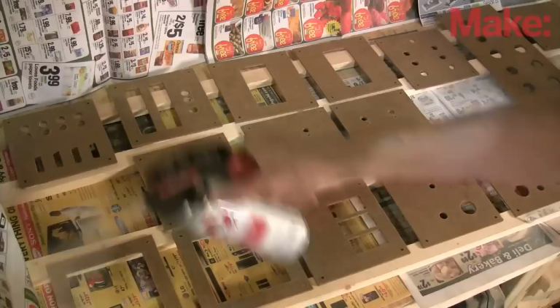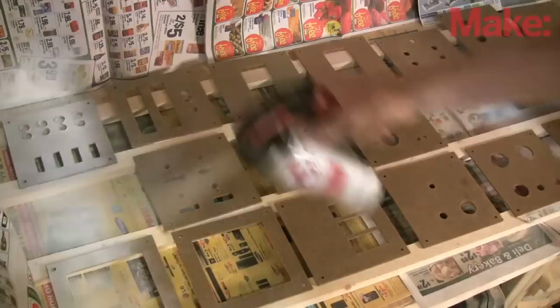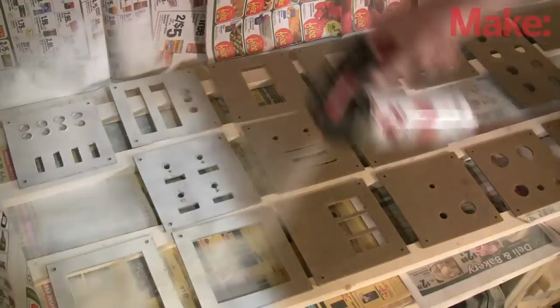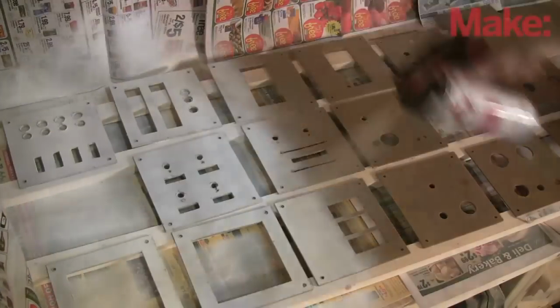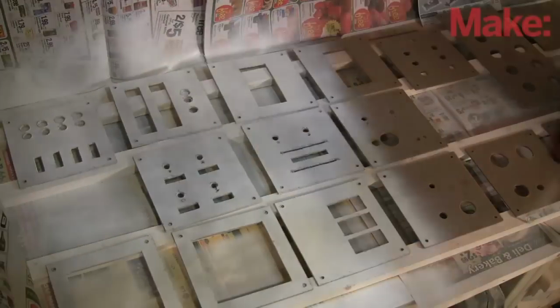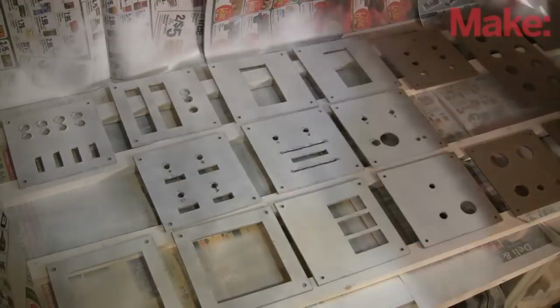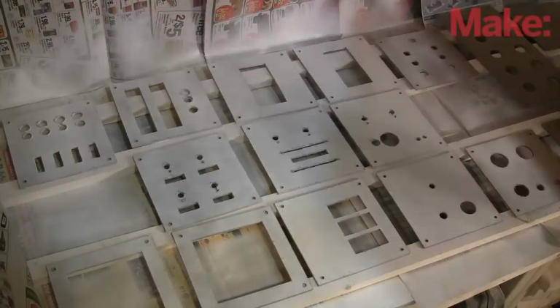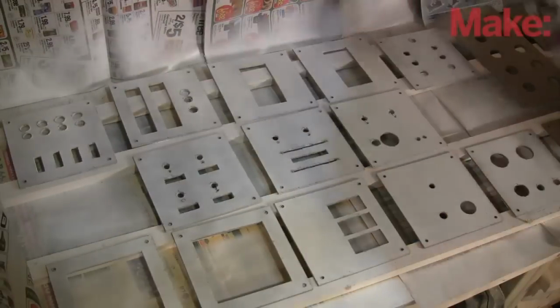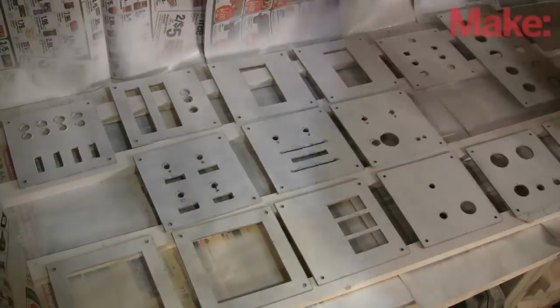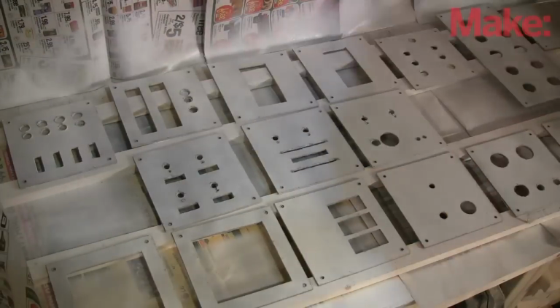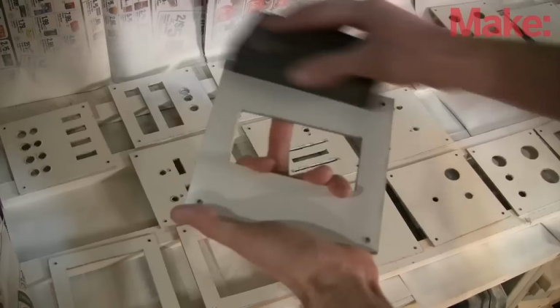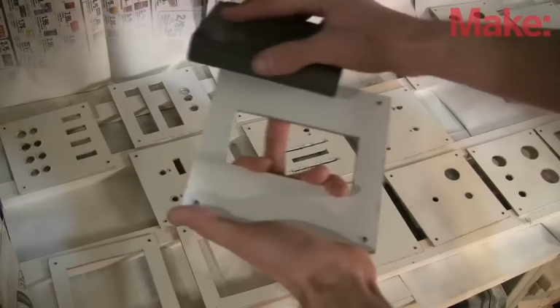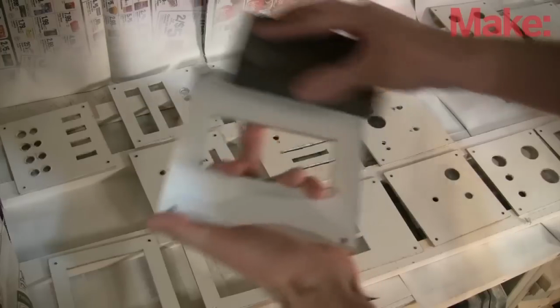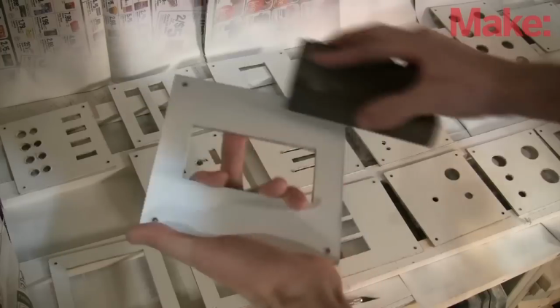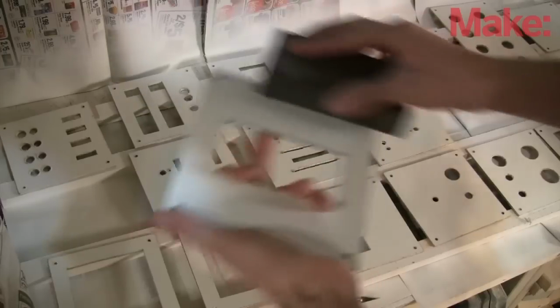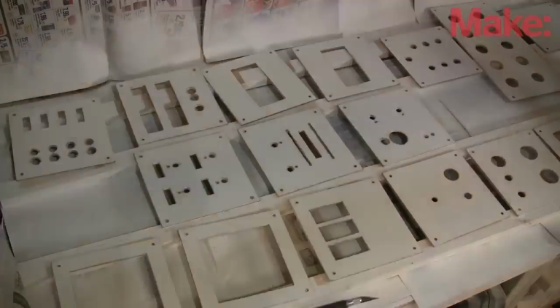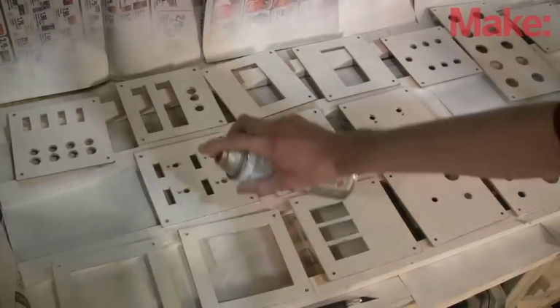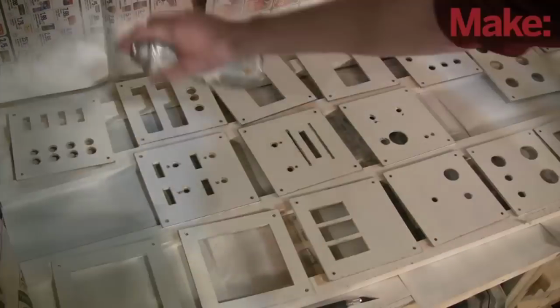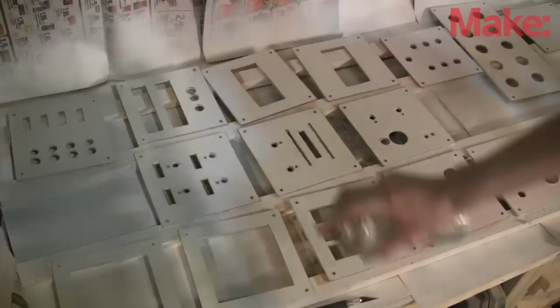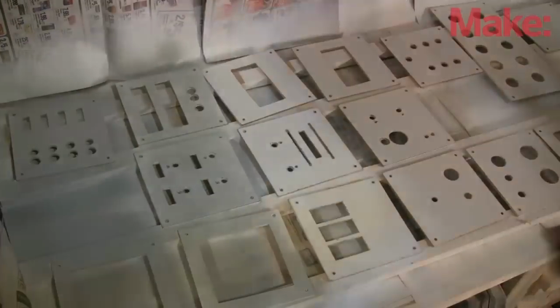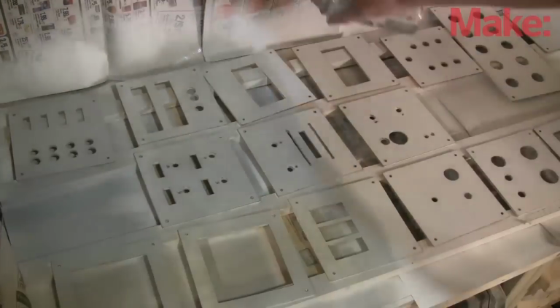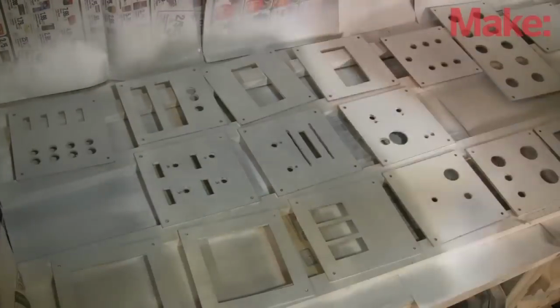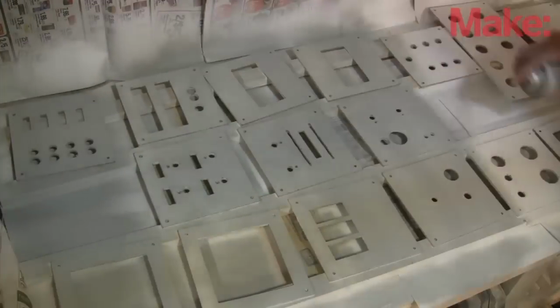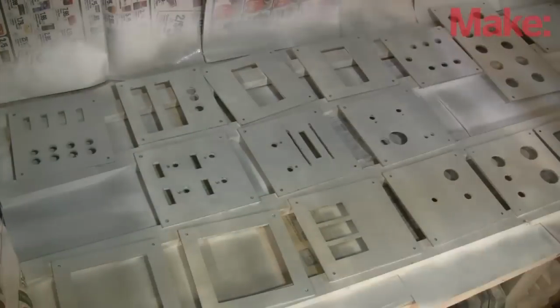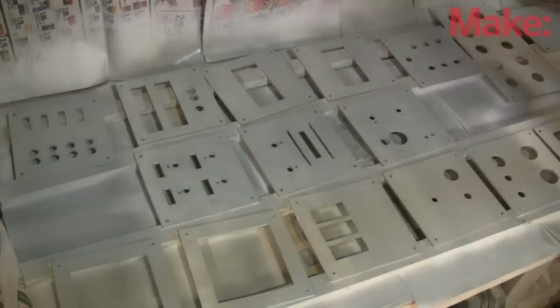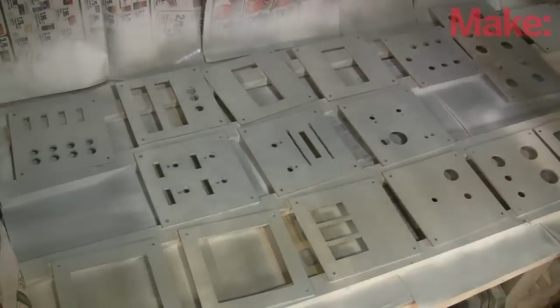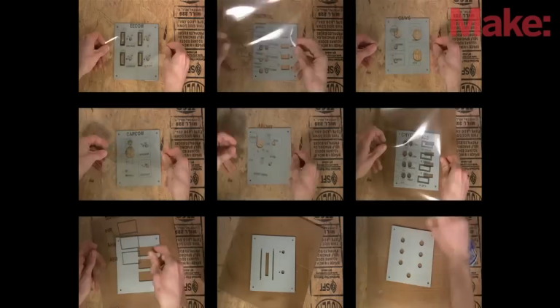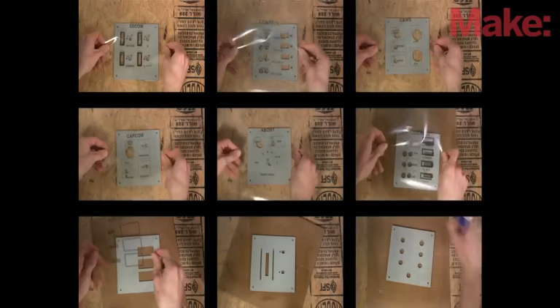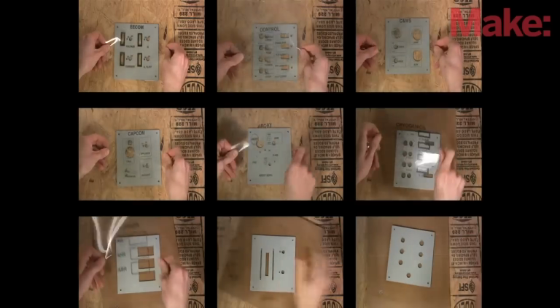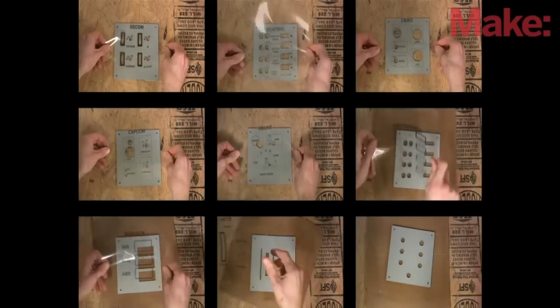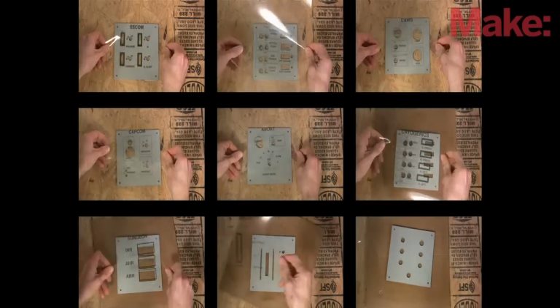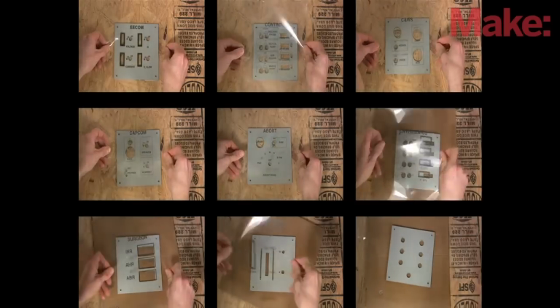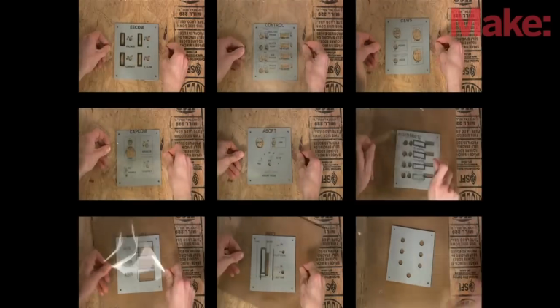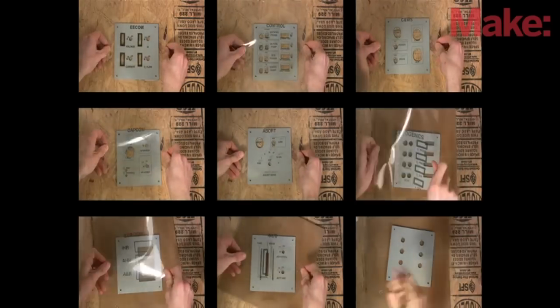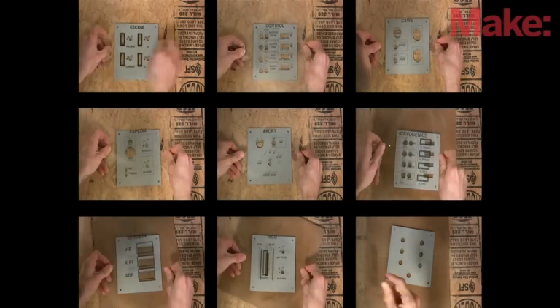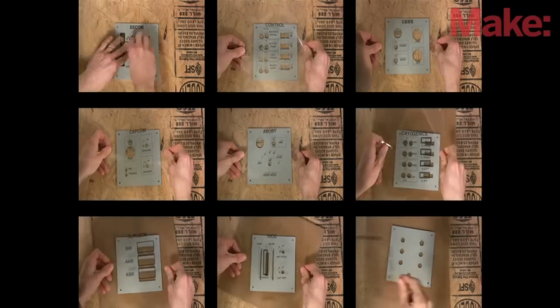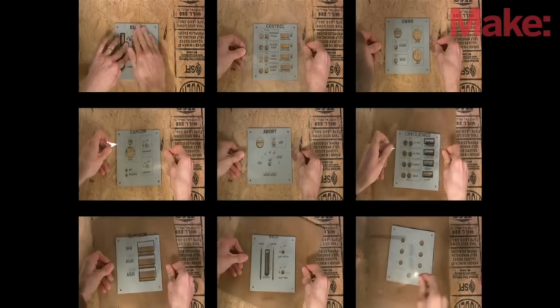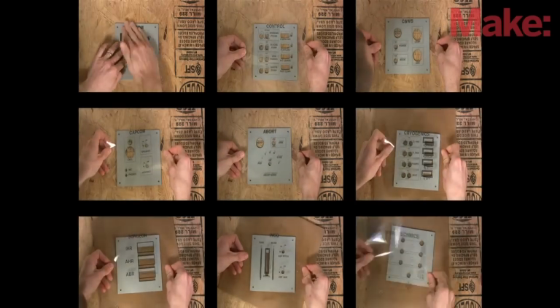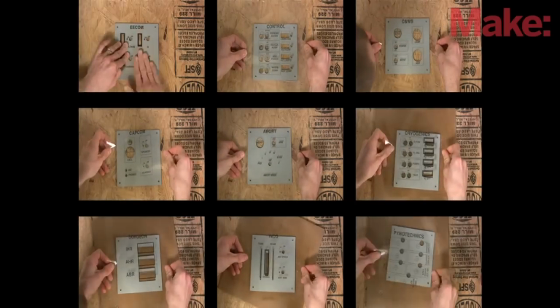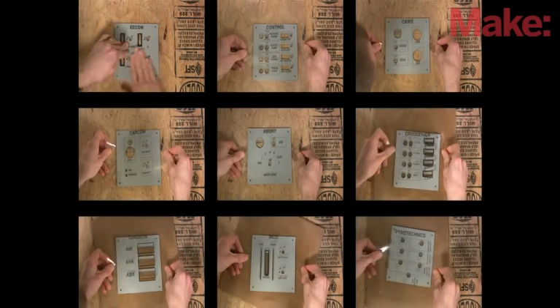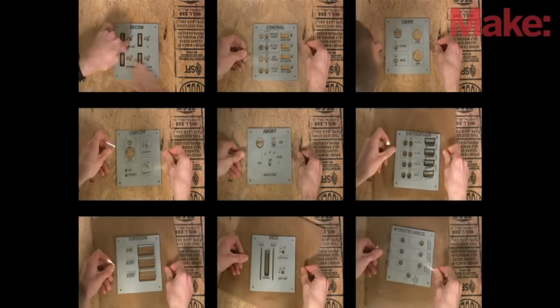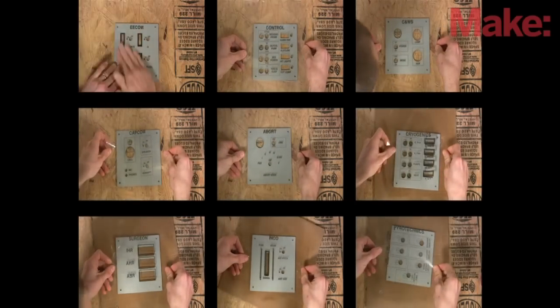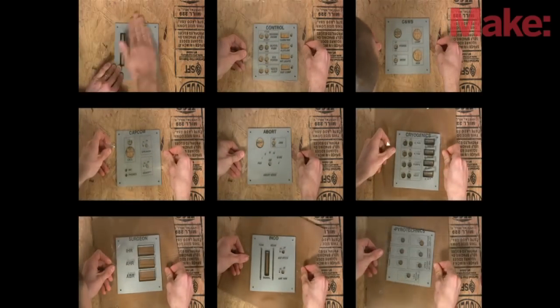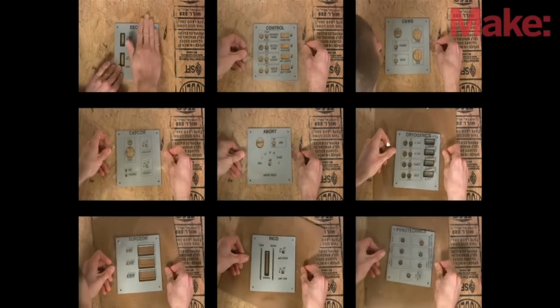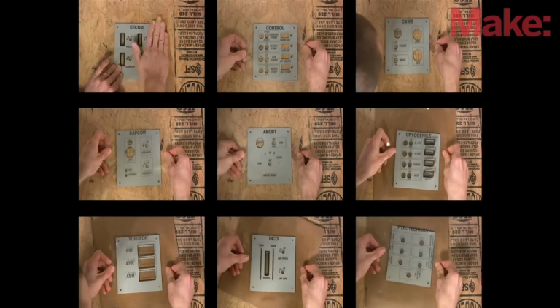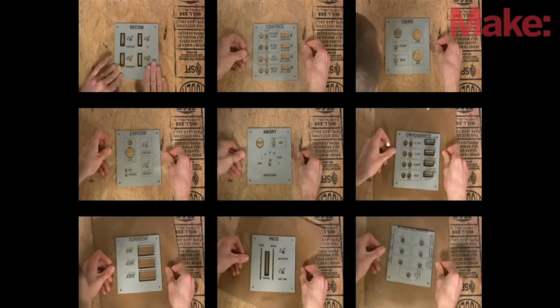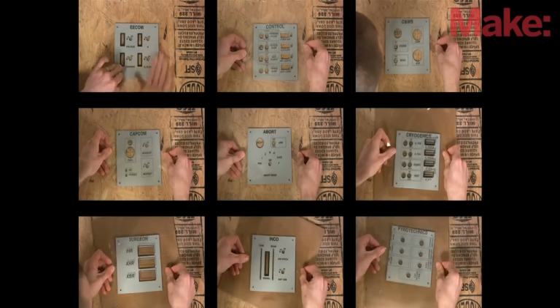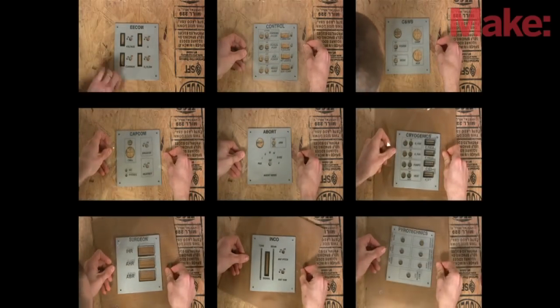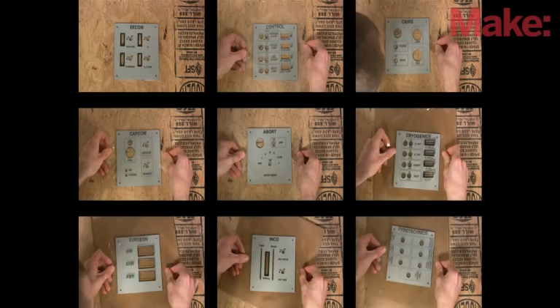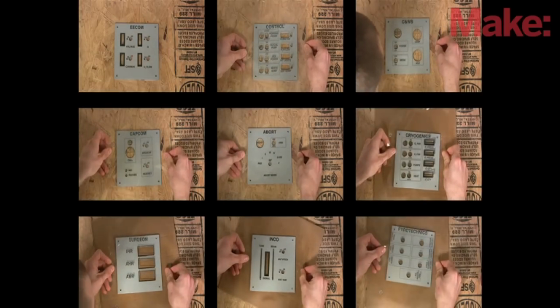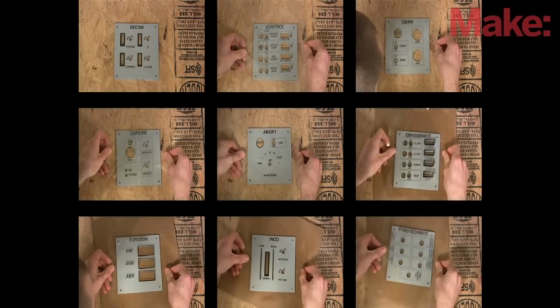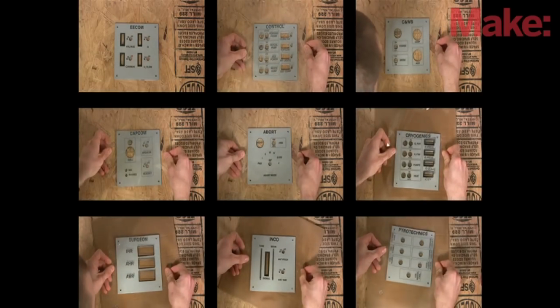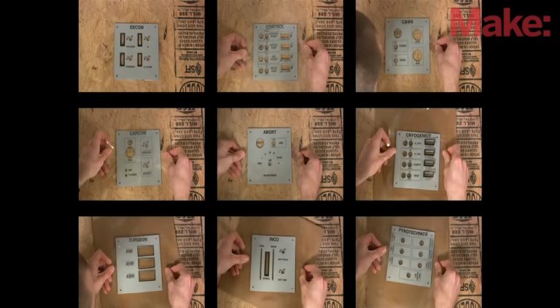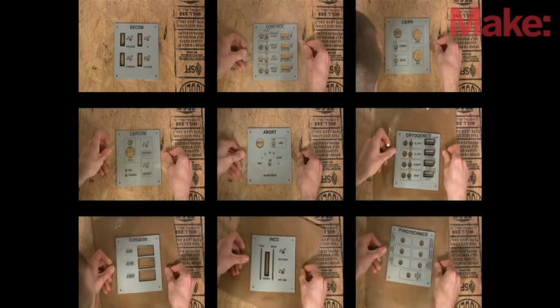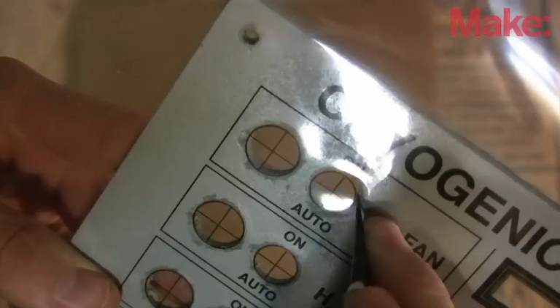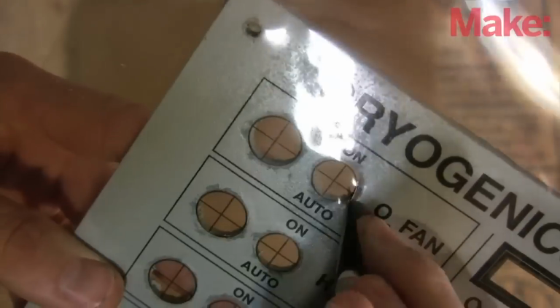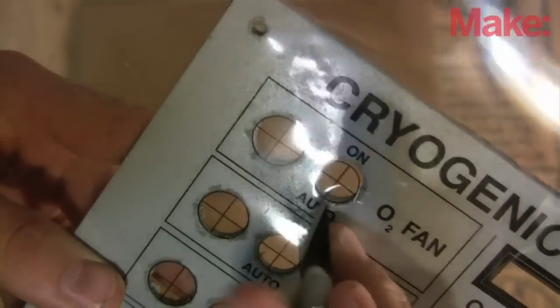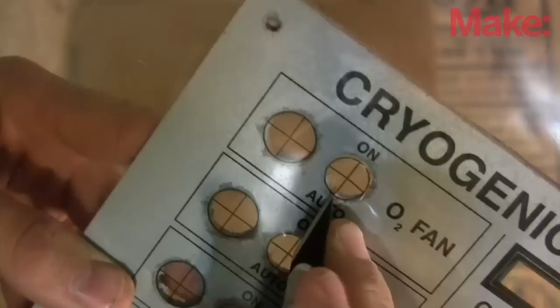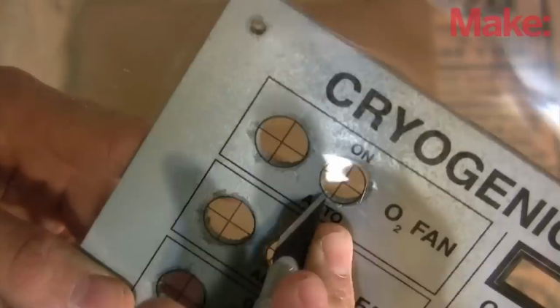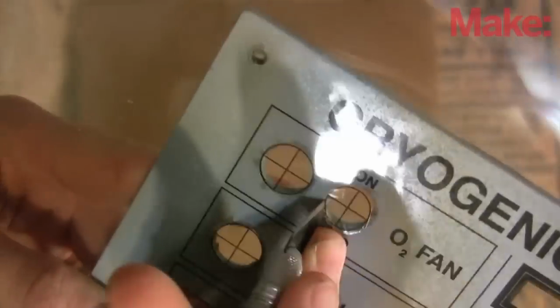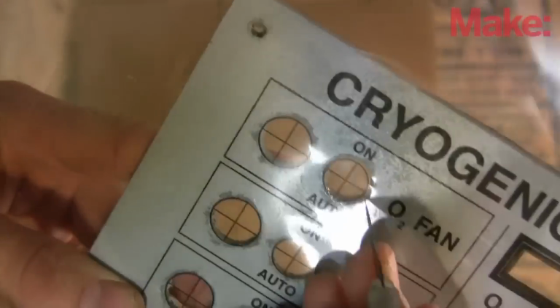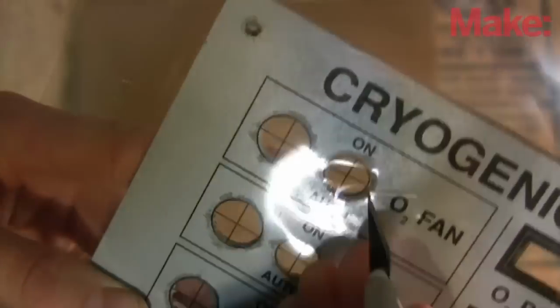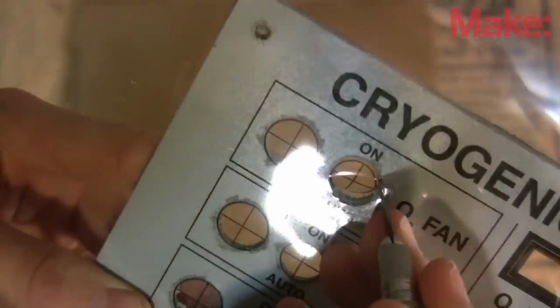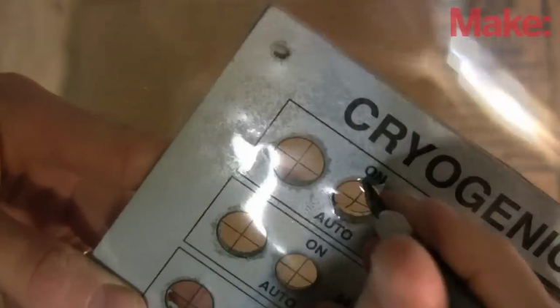I primed the panels, sanded them, then painted them gray. I printed labels on inkjet transparencies and glued them to the panels, trimming the holes and edges.